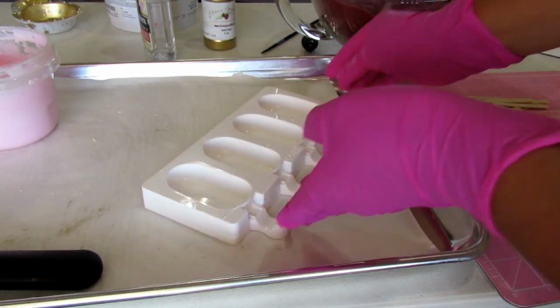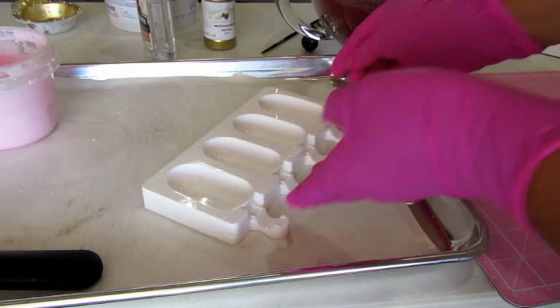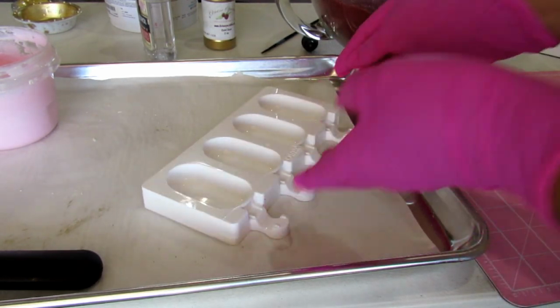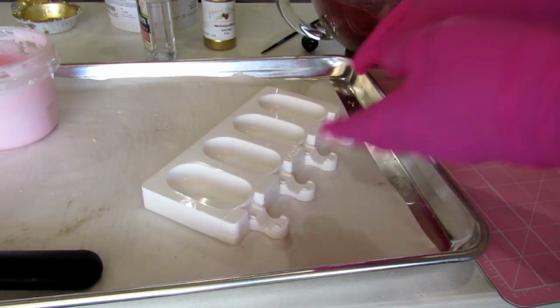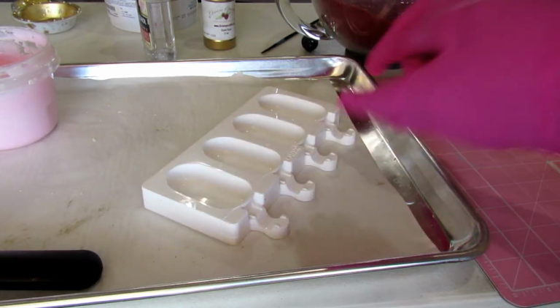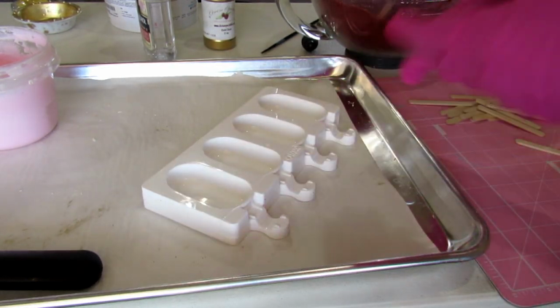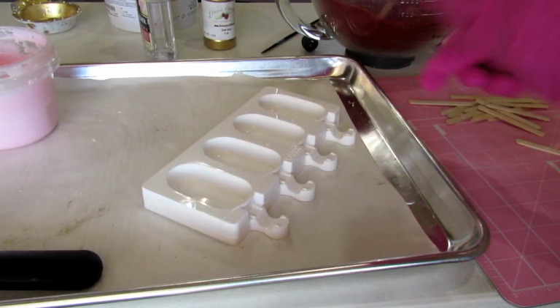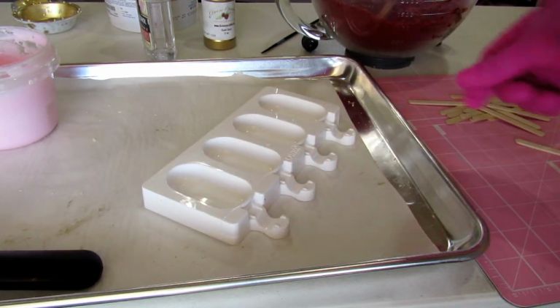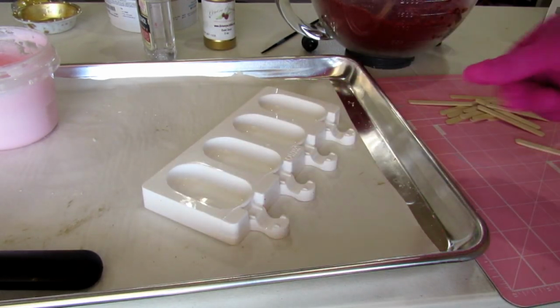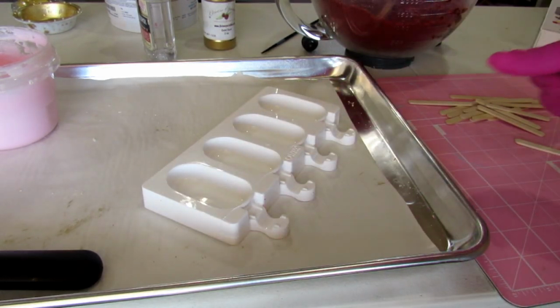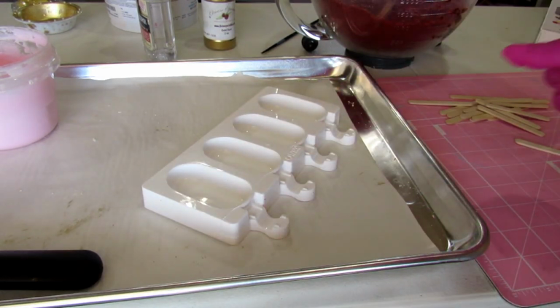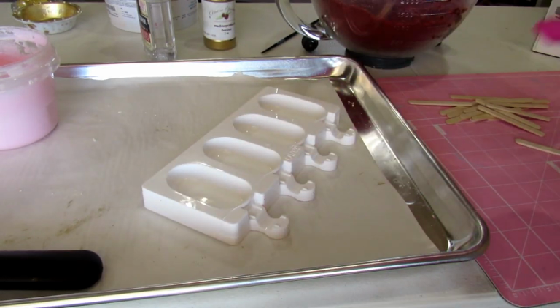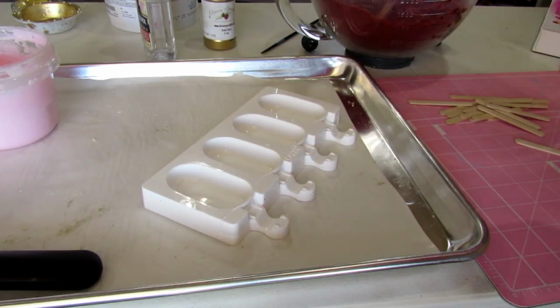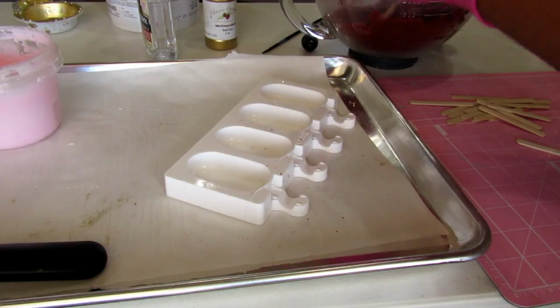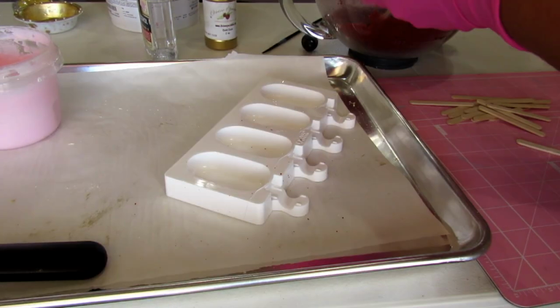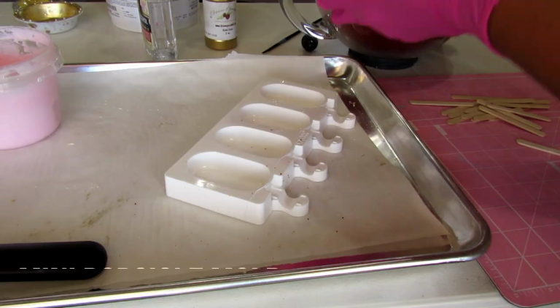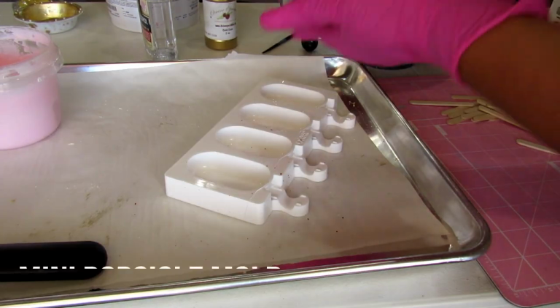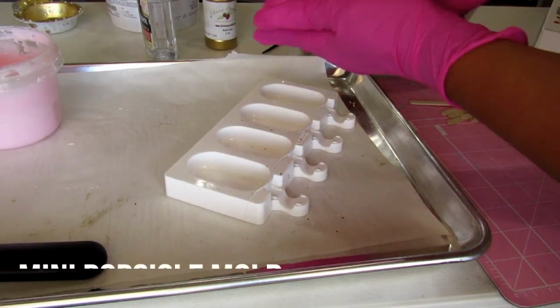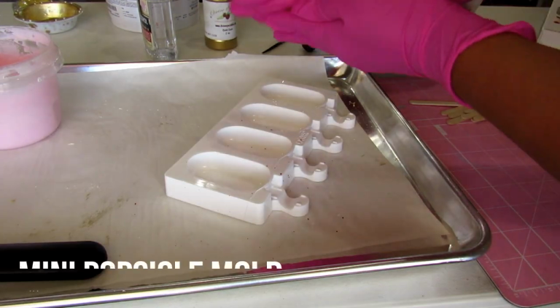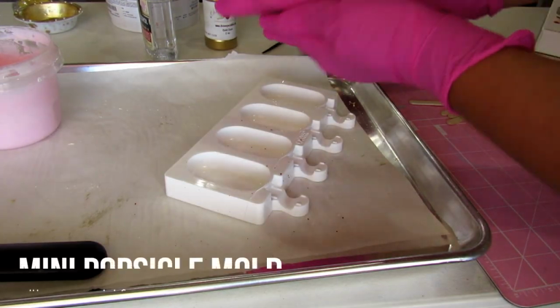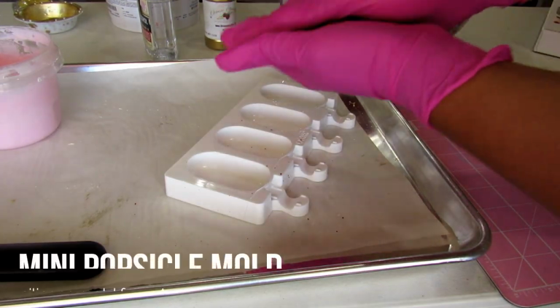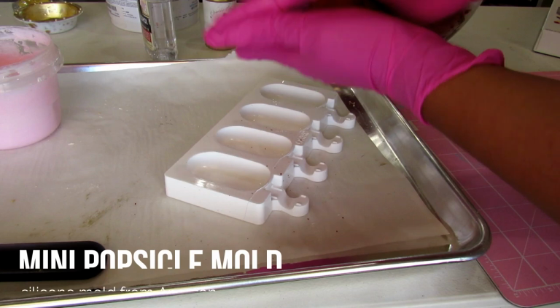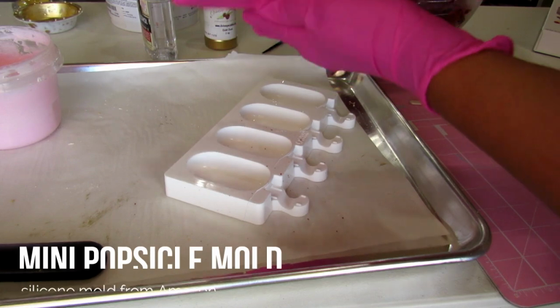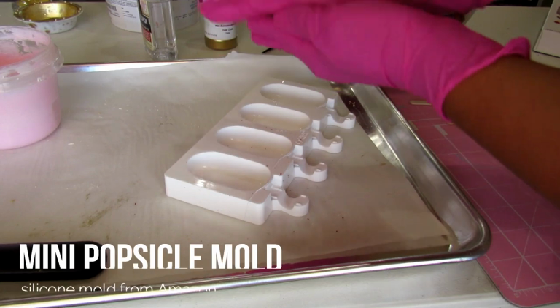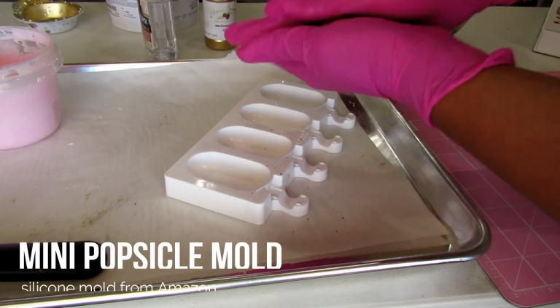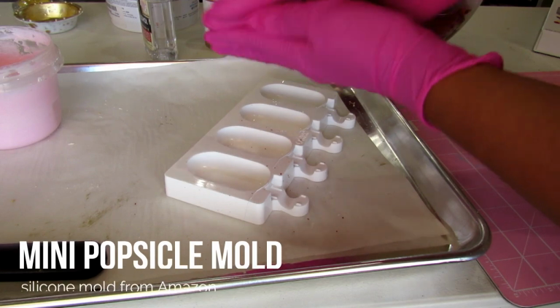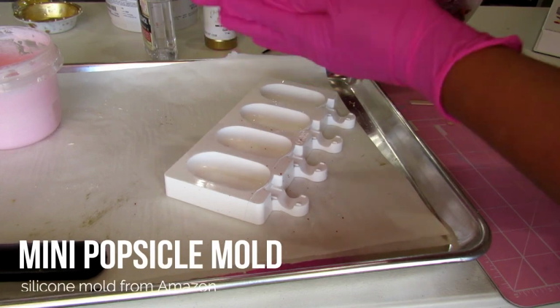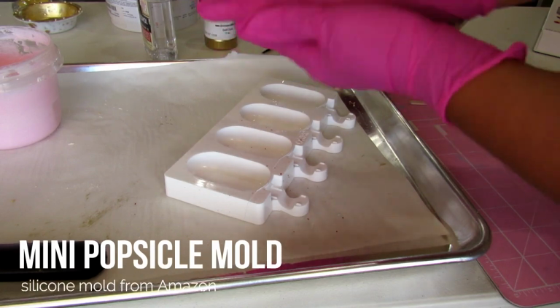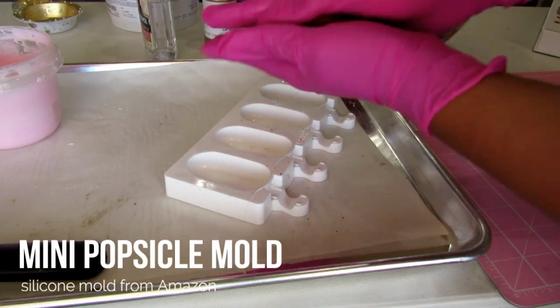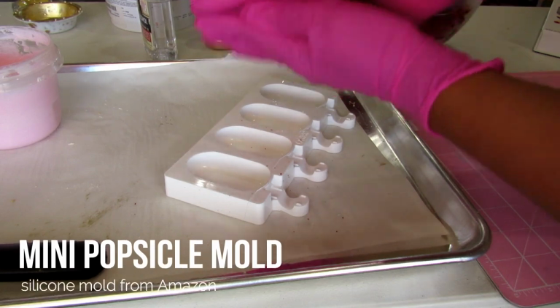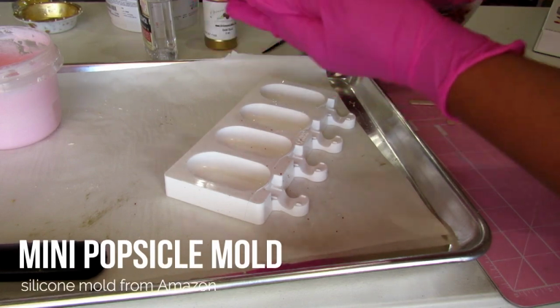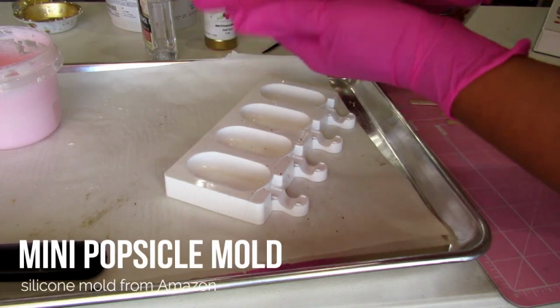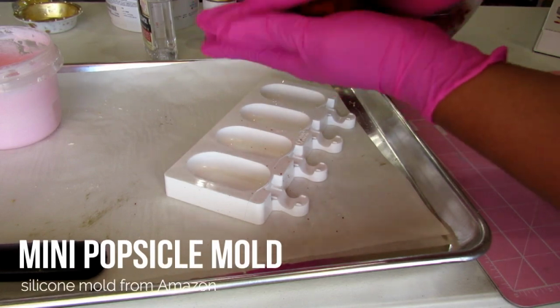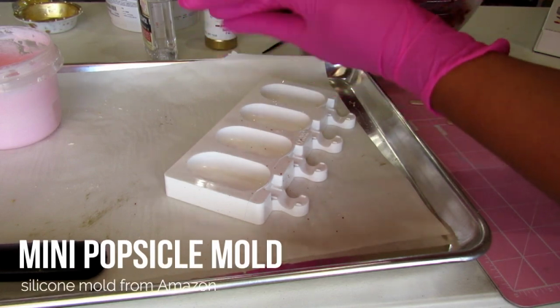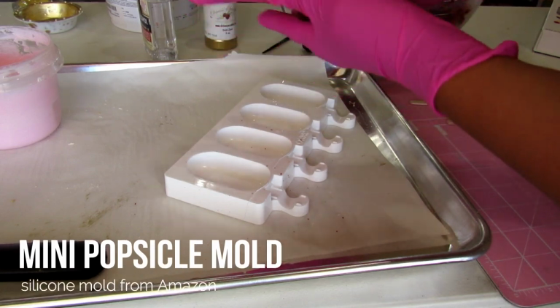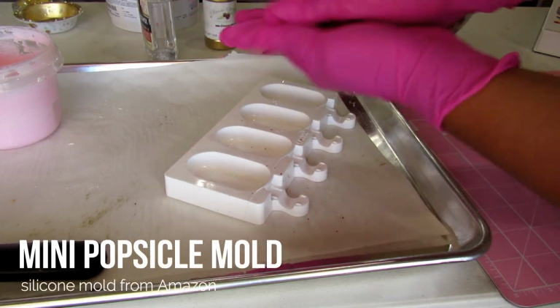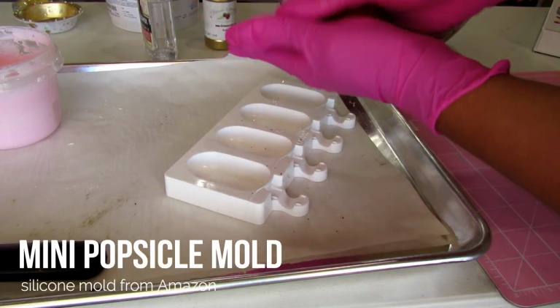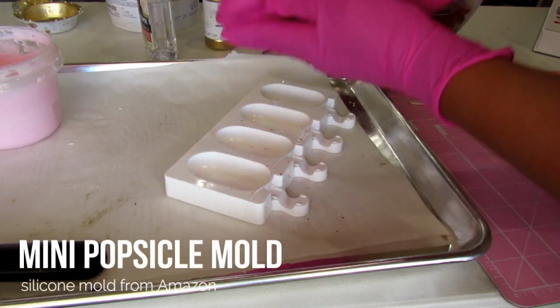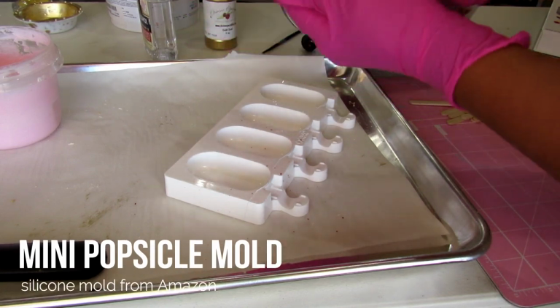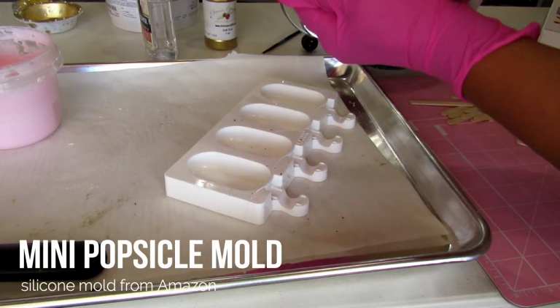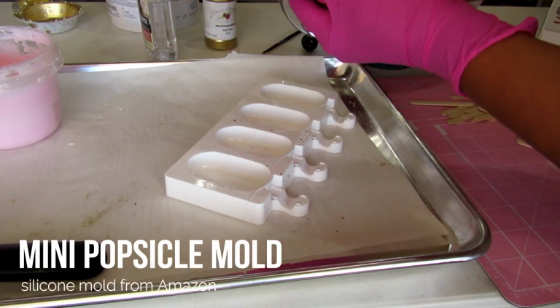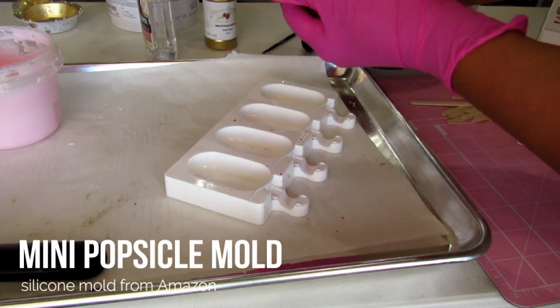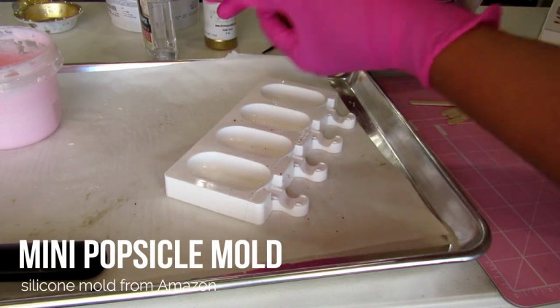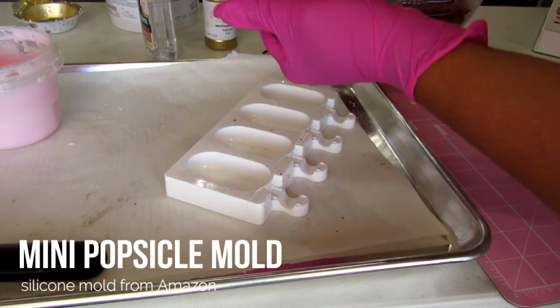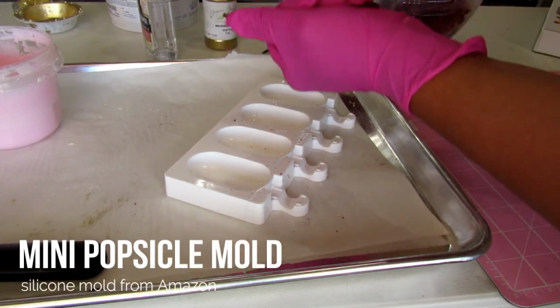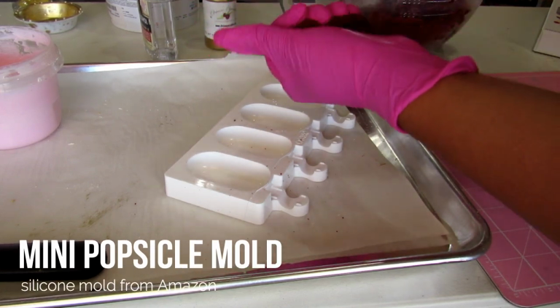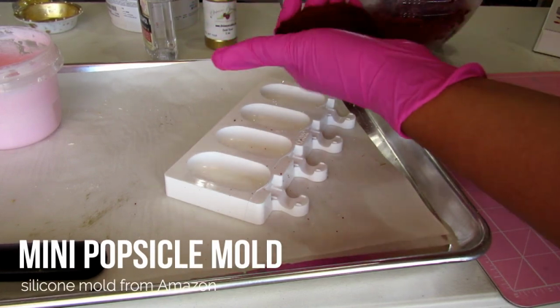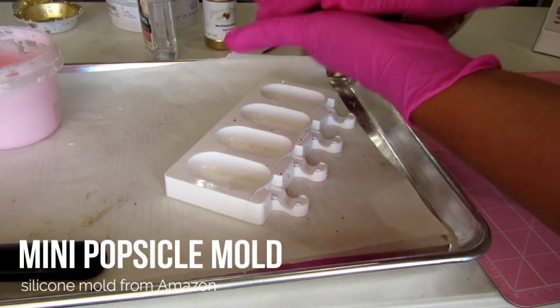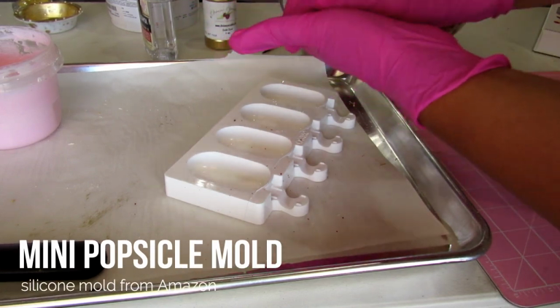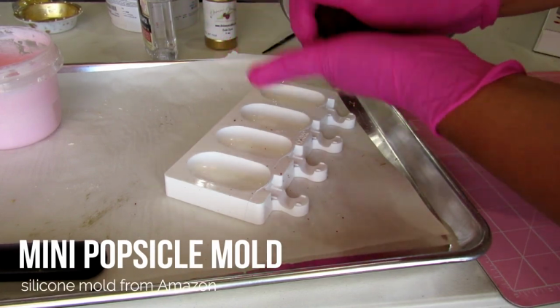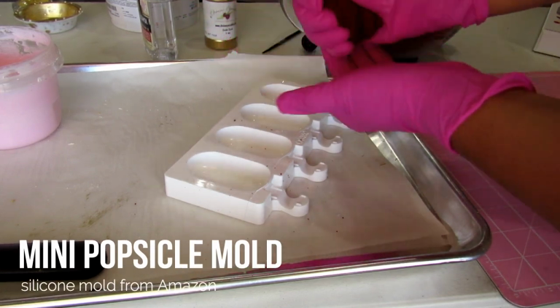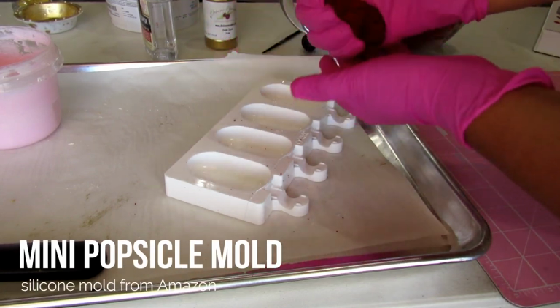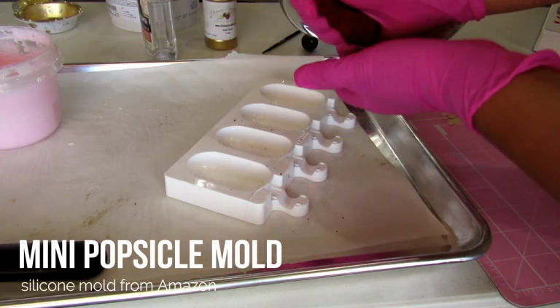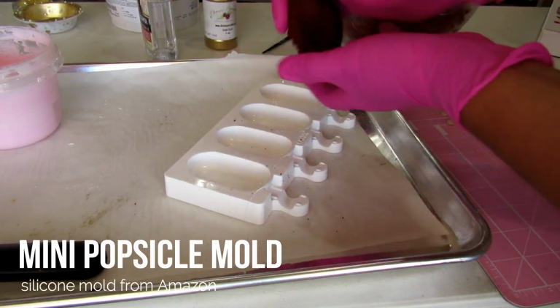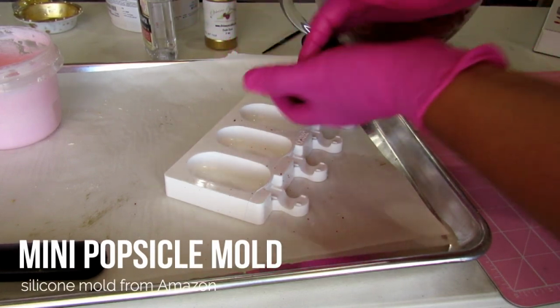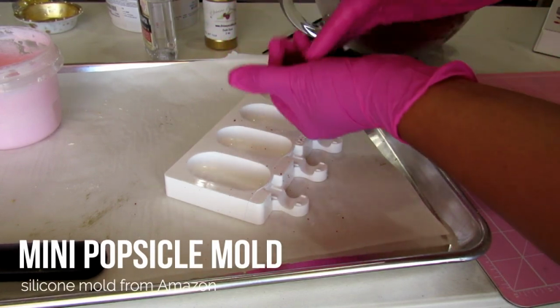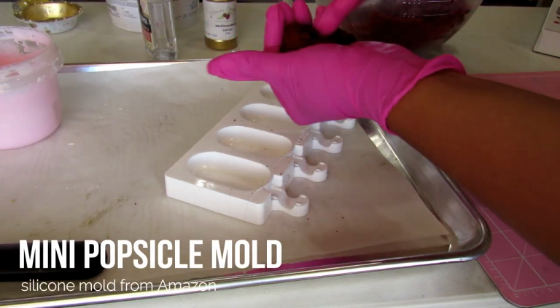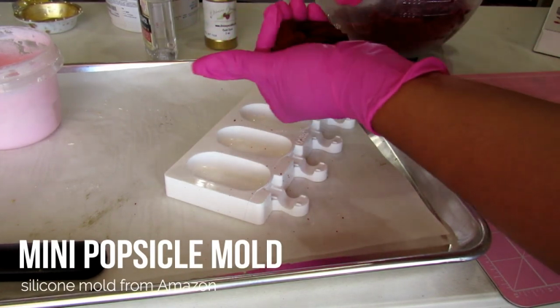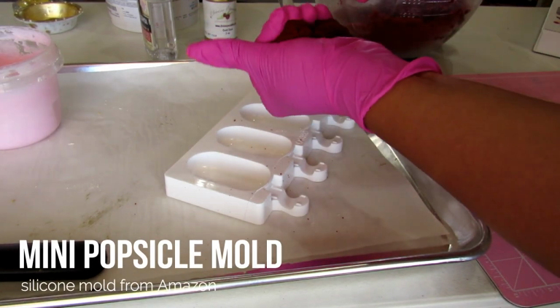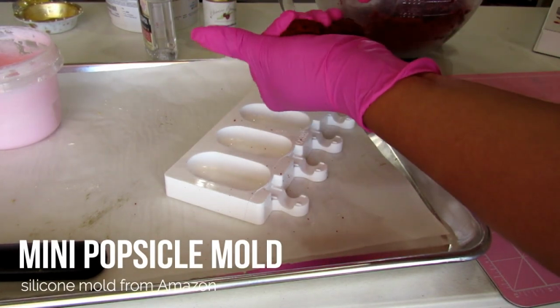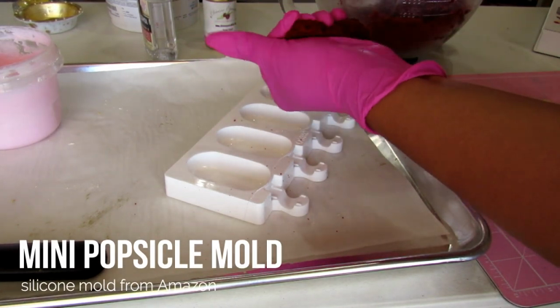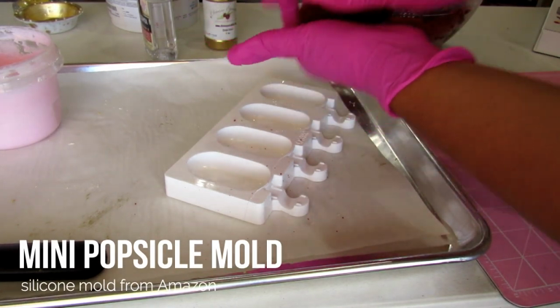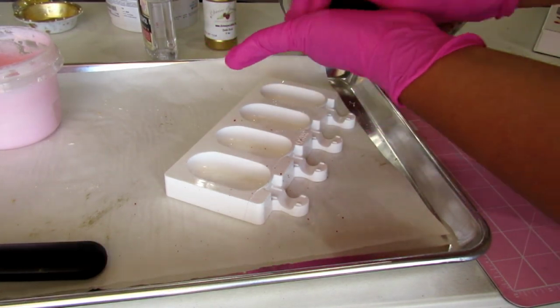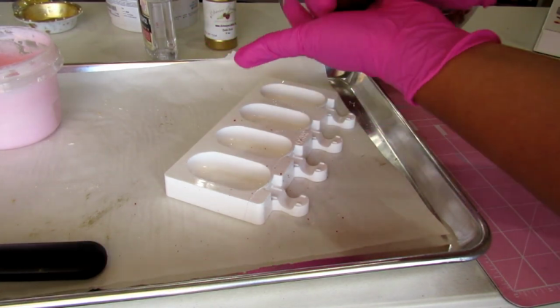The first thing we will need is this mini popsicle mold. You can purchase it on Amazon and I will link it below.